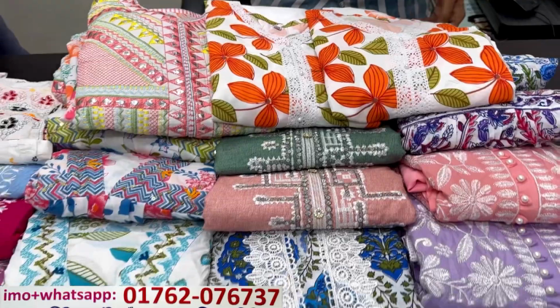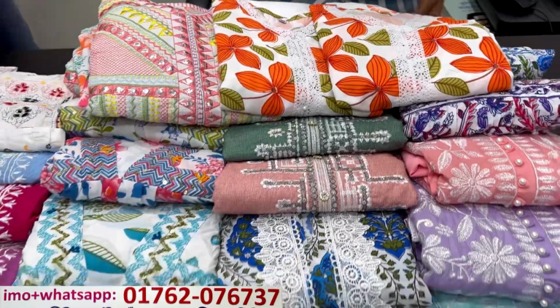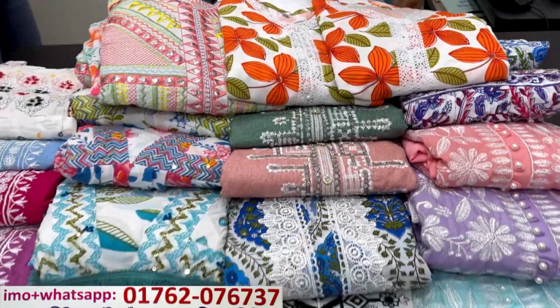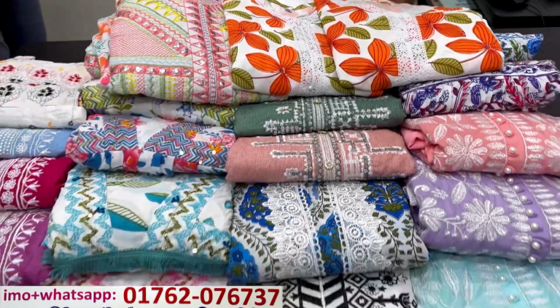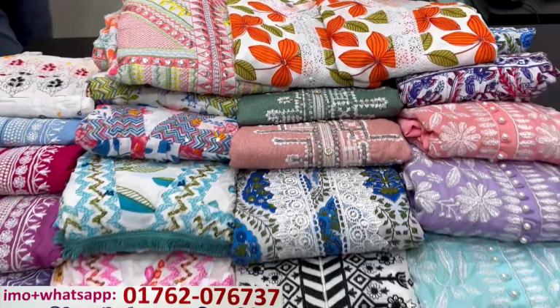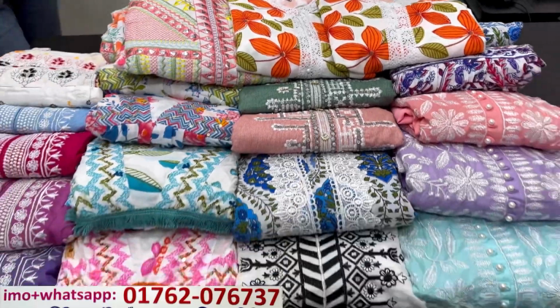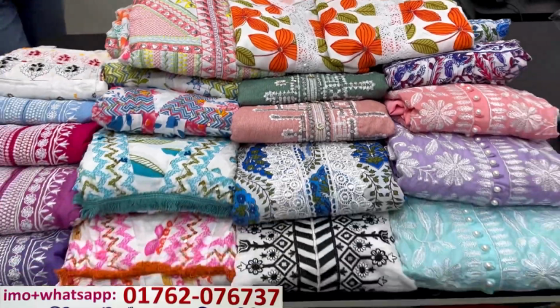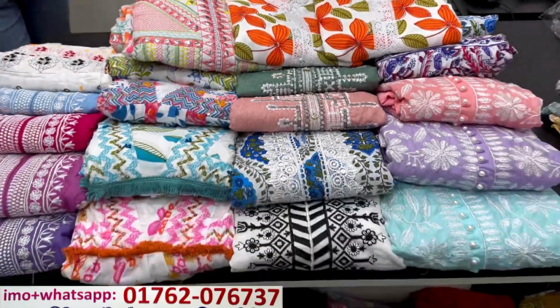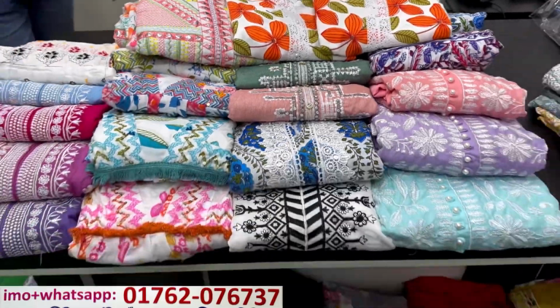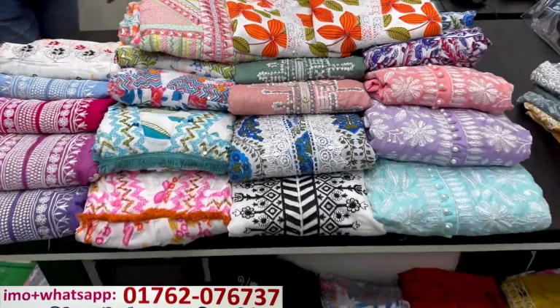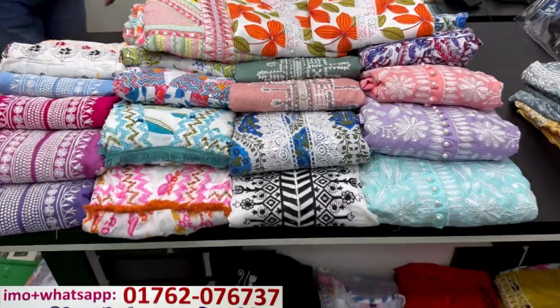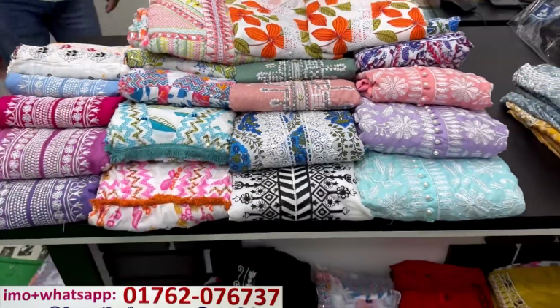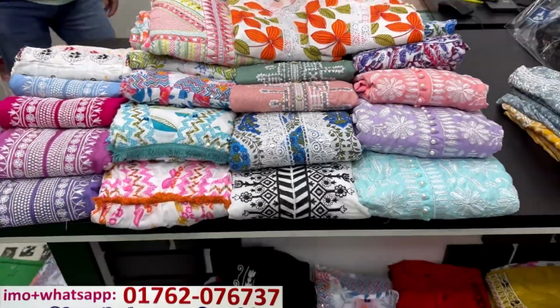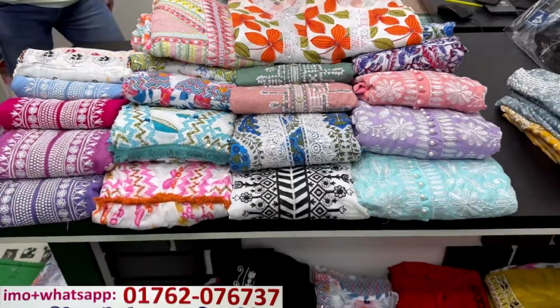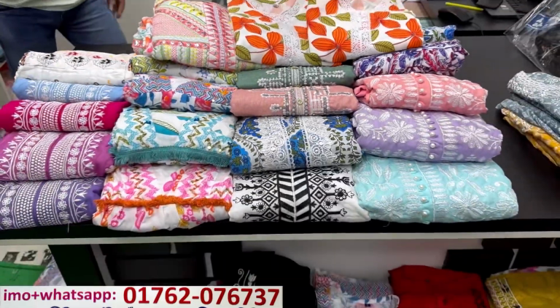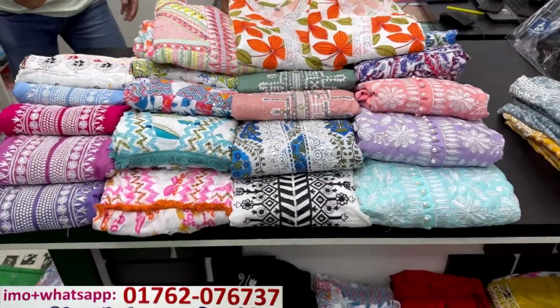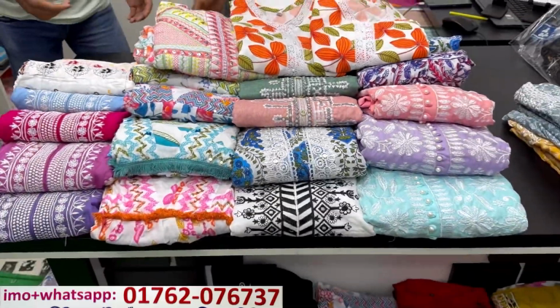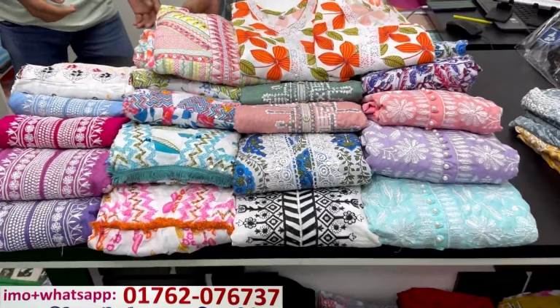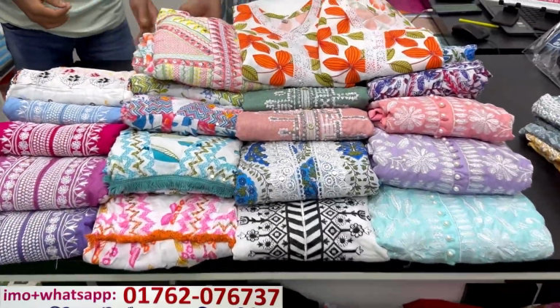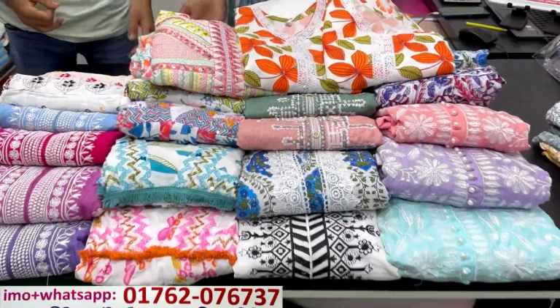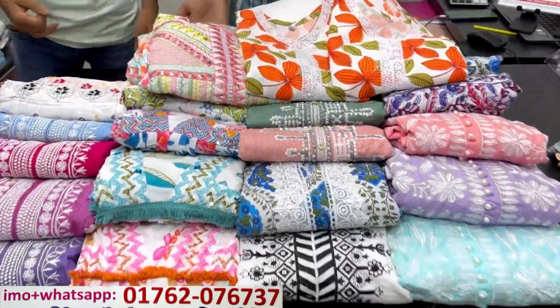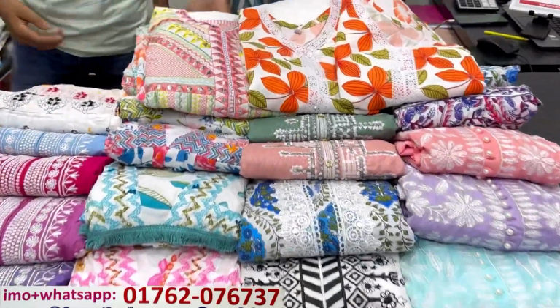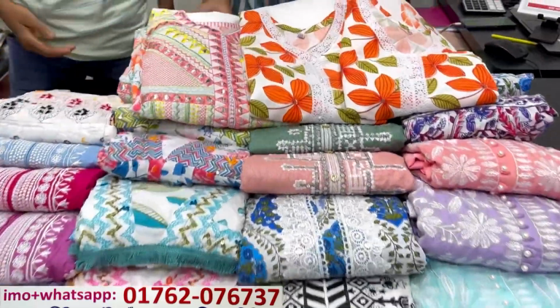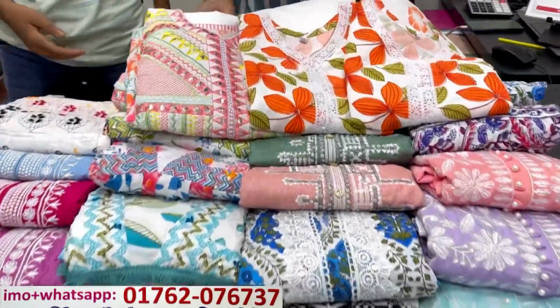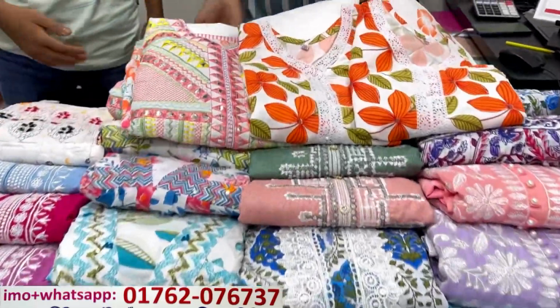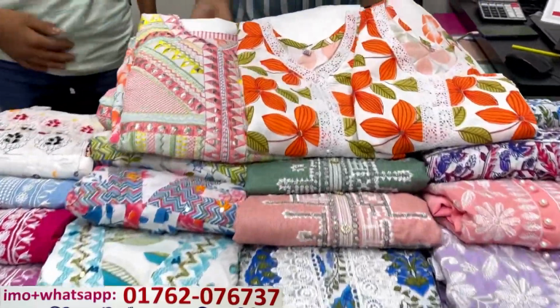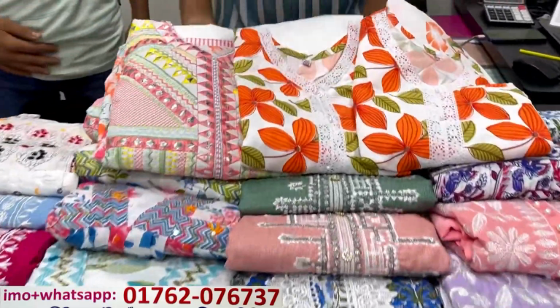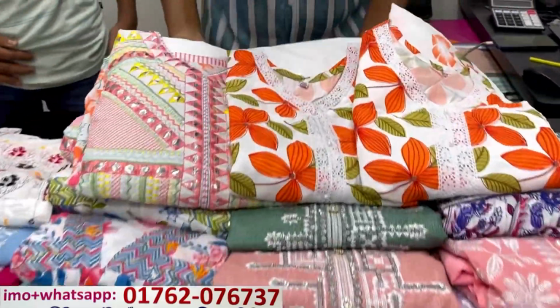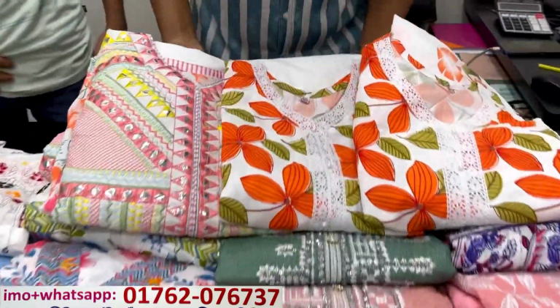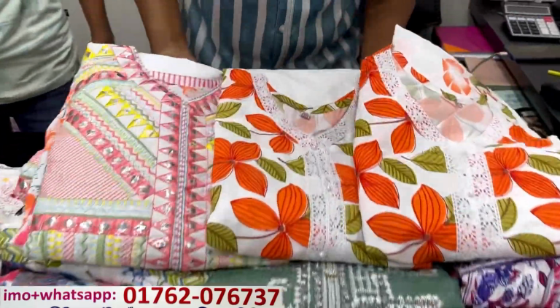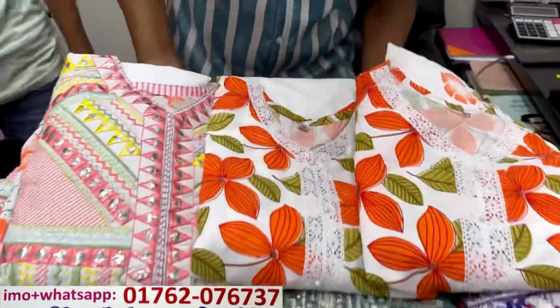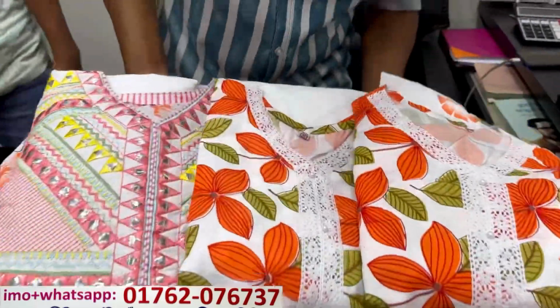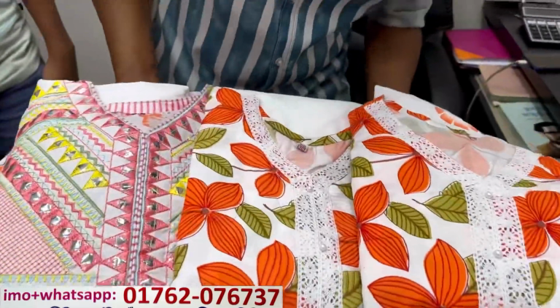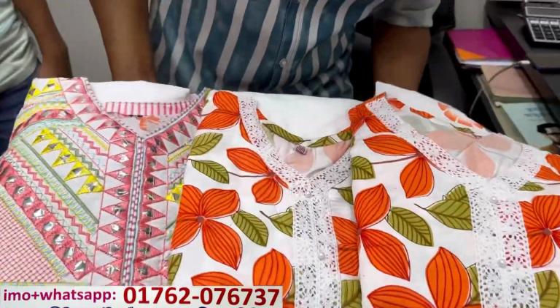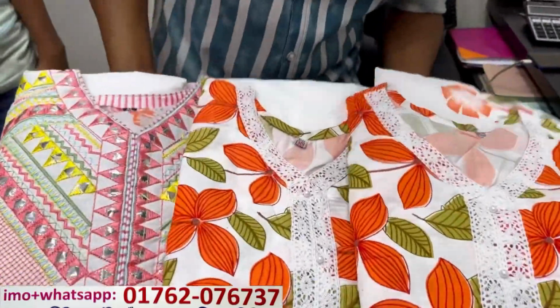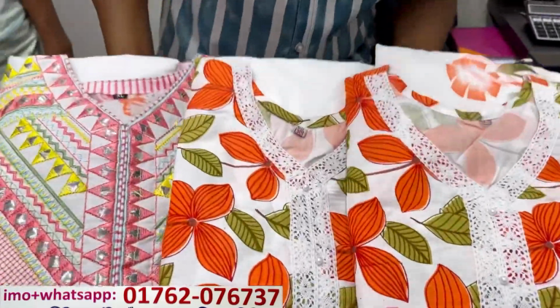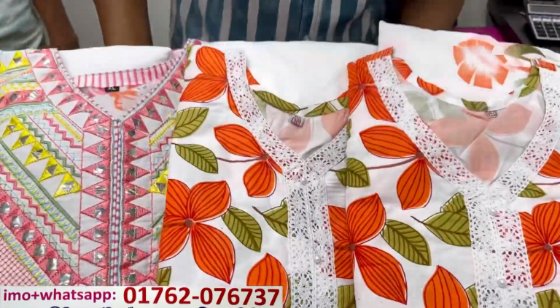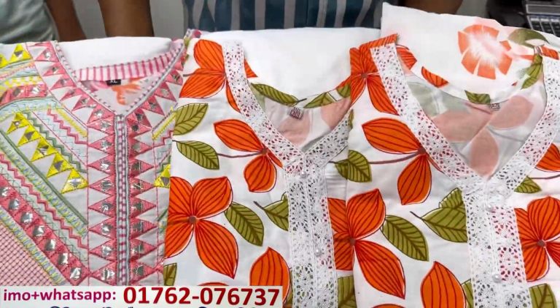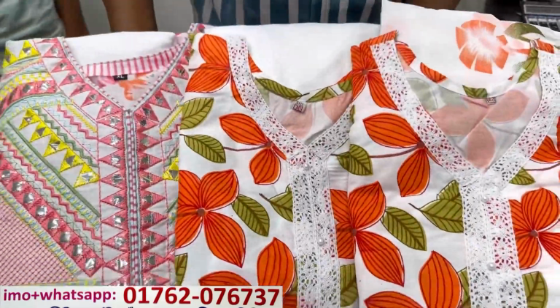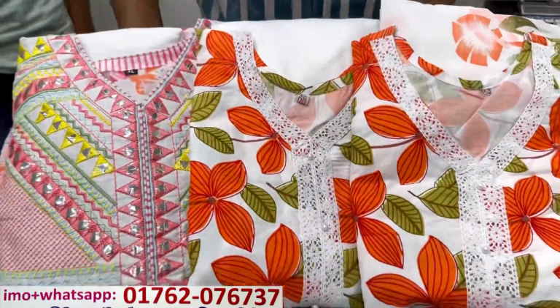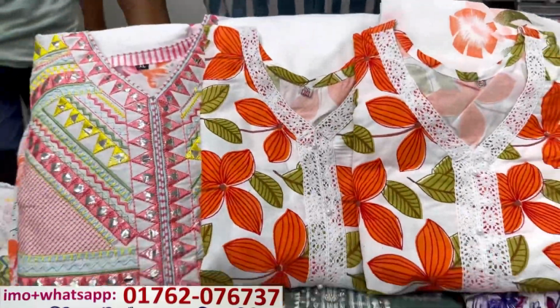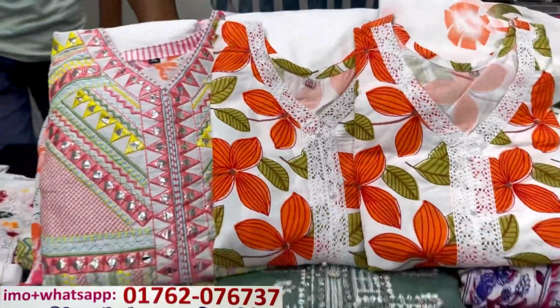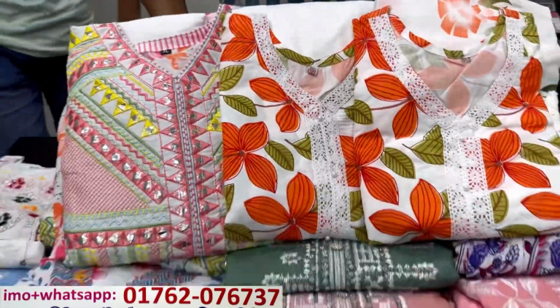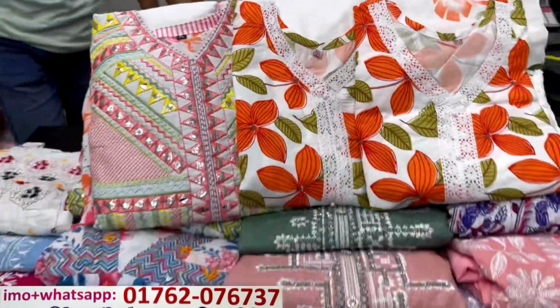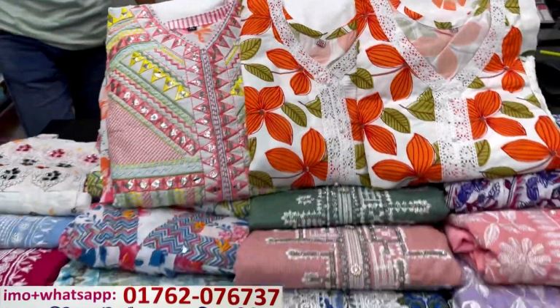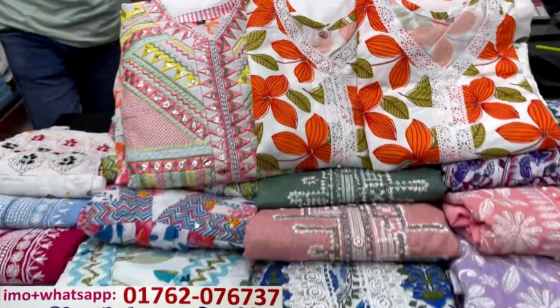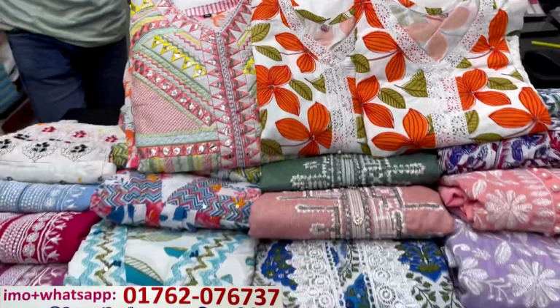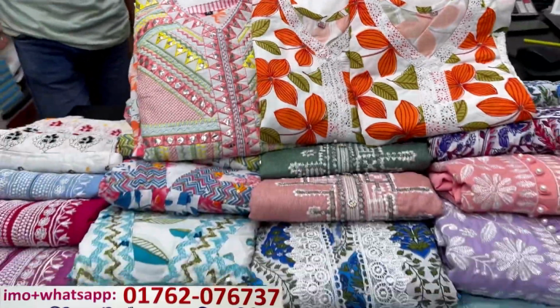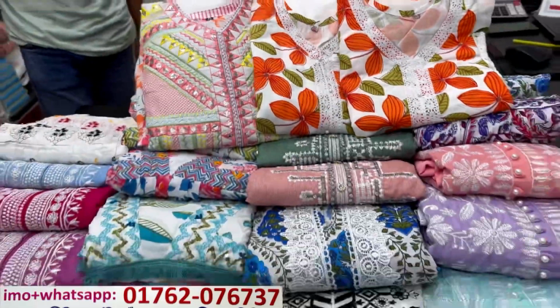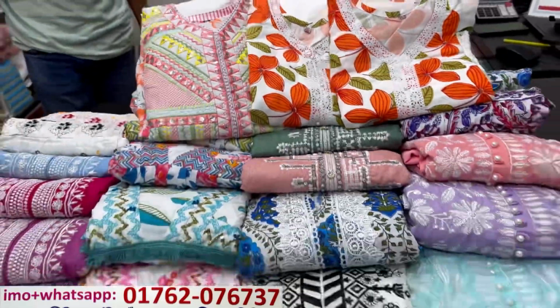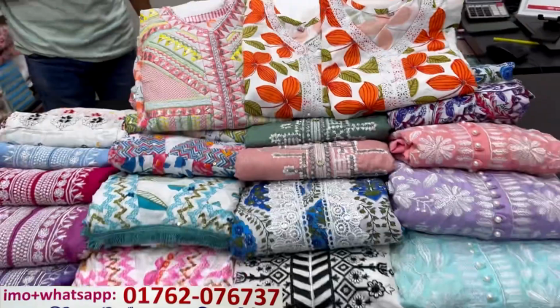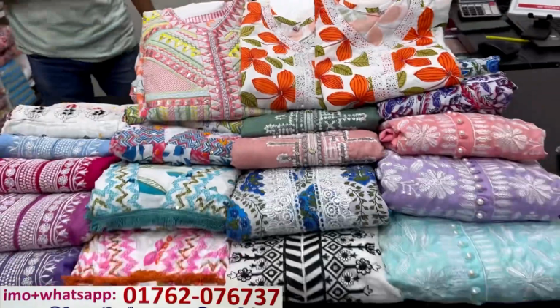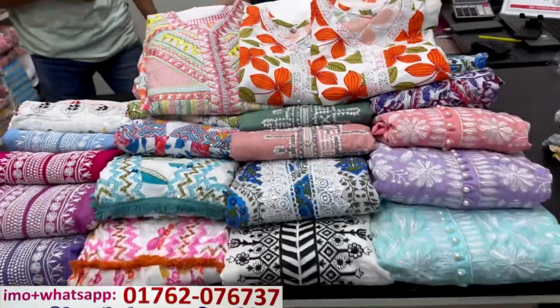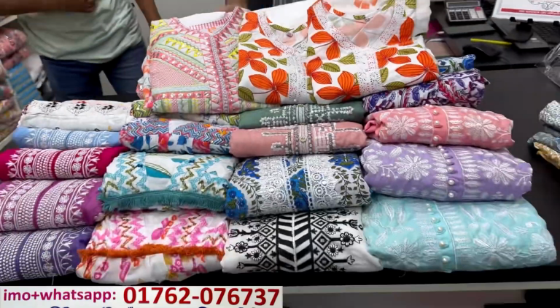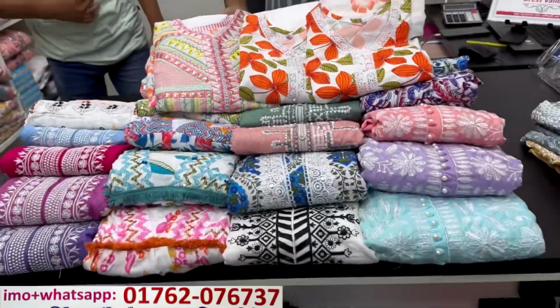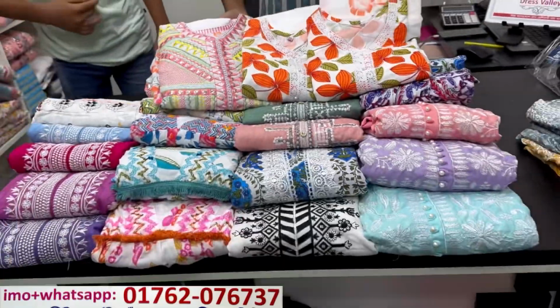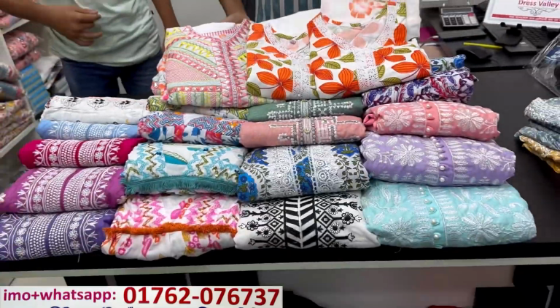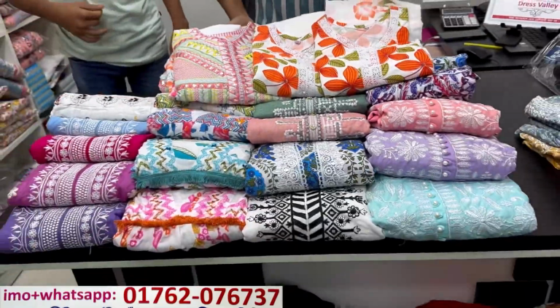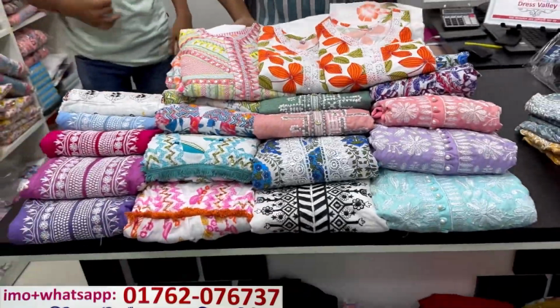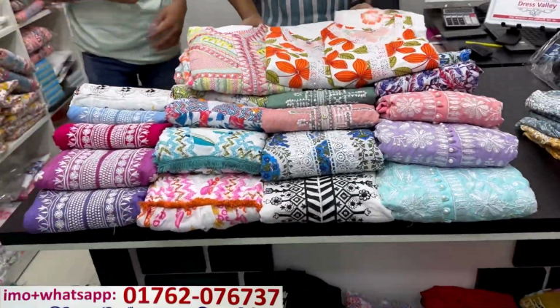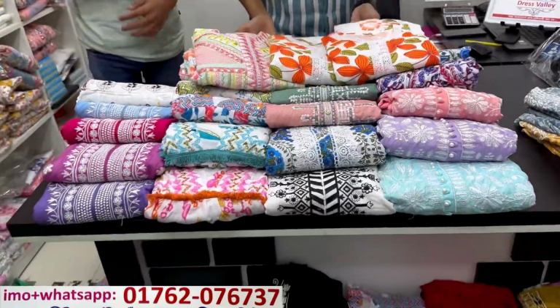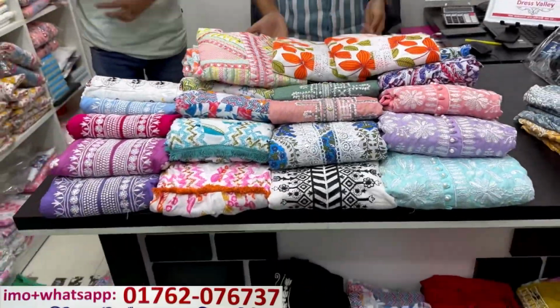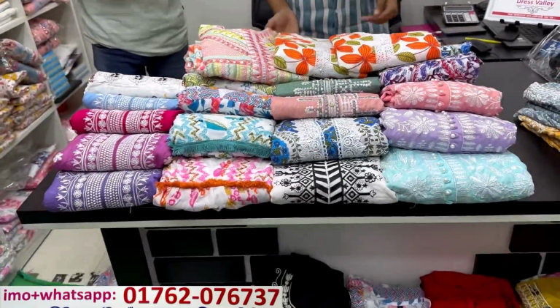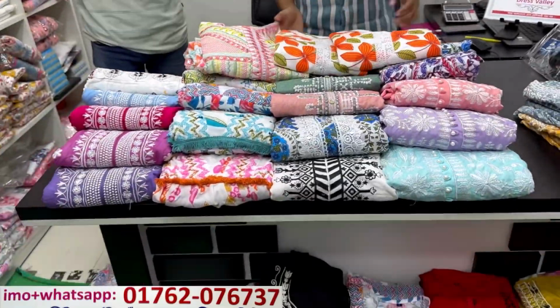Assalamualaikum, welcome back to my channel Shopping Guide. I'm going to show you a very good day. I'm going to show you a dress, ready-made dress collection.